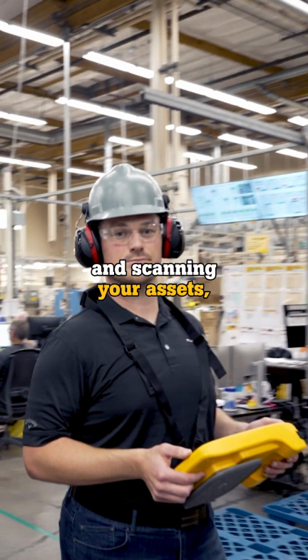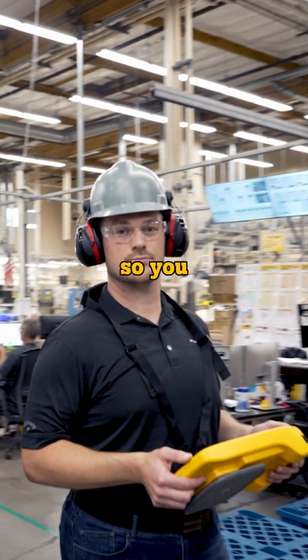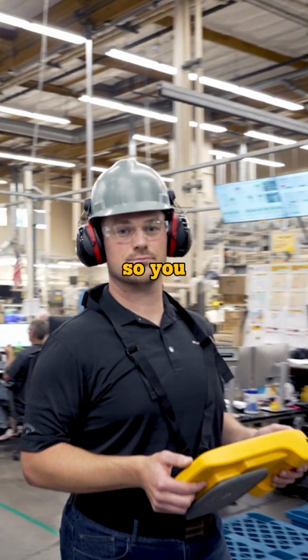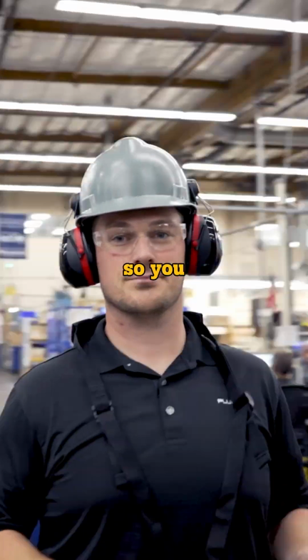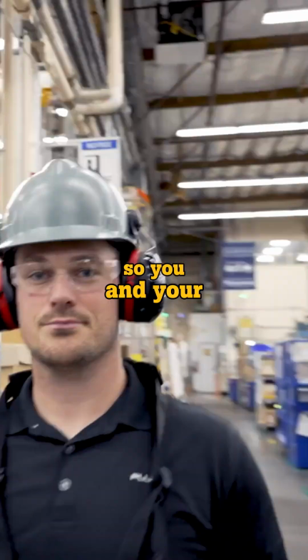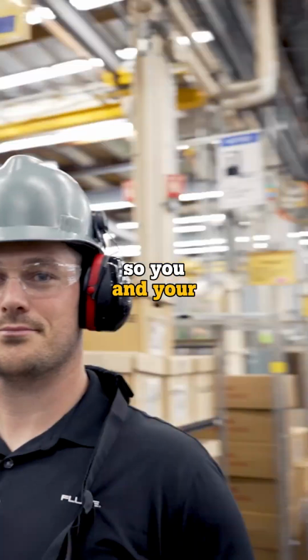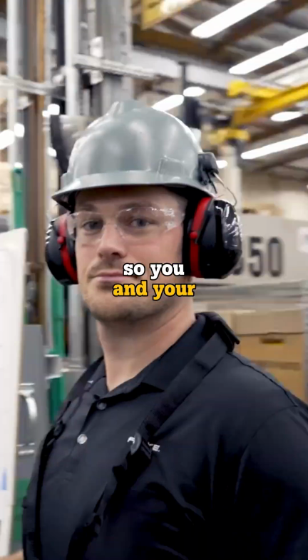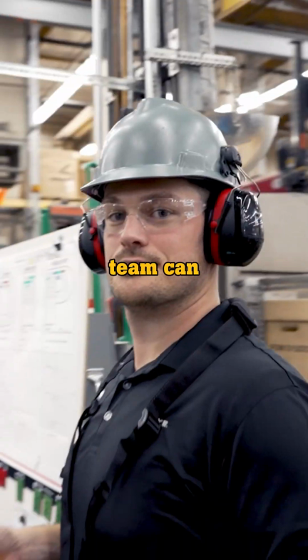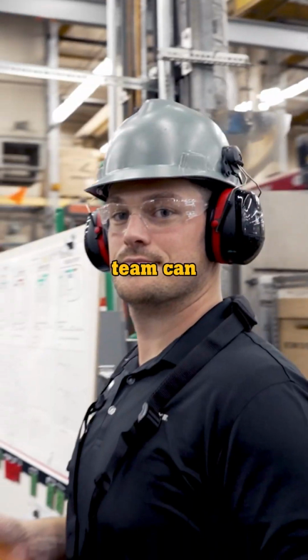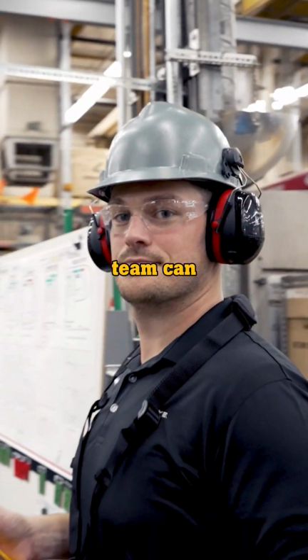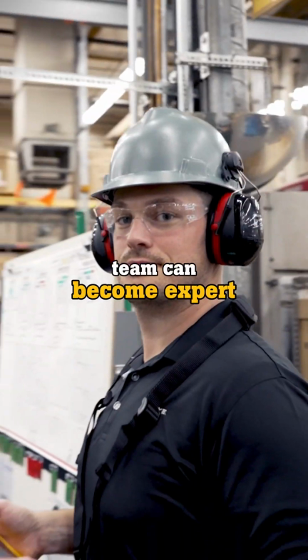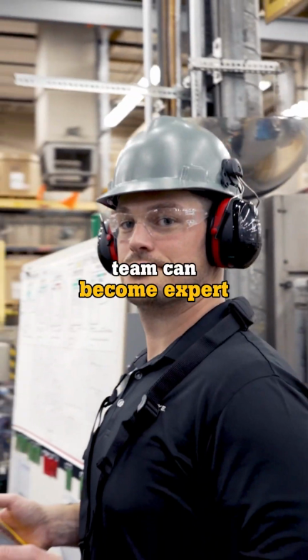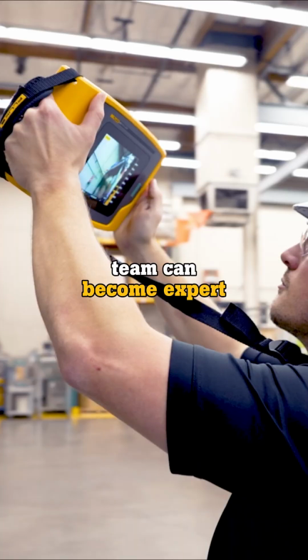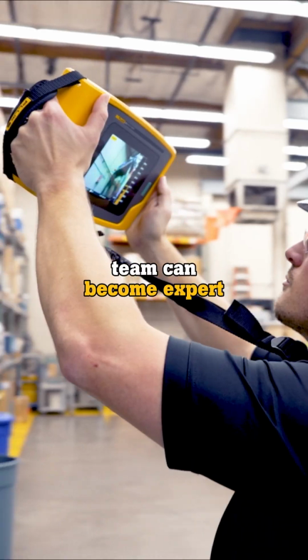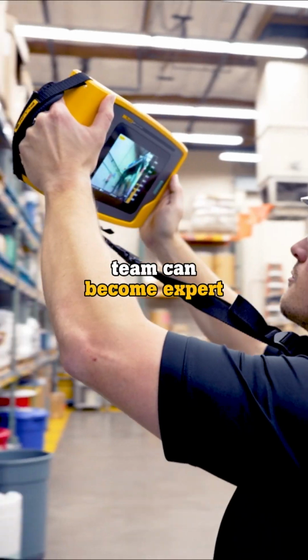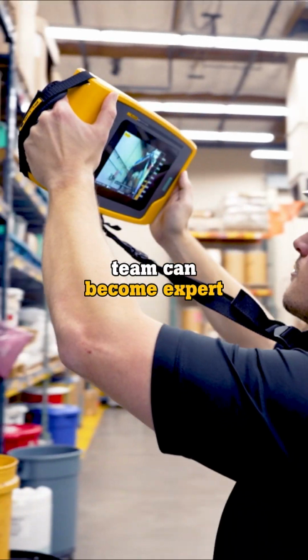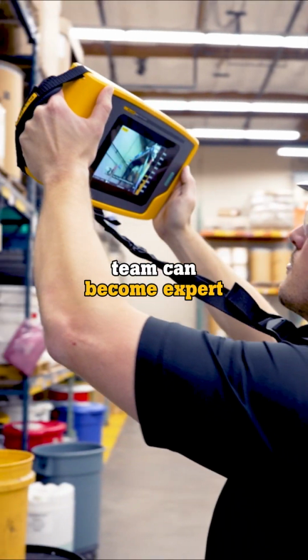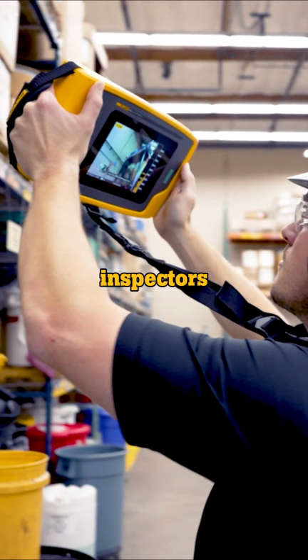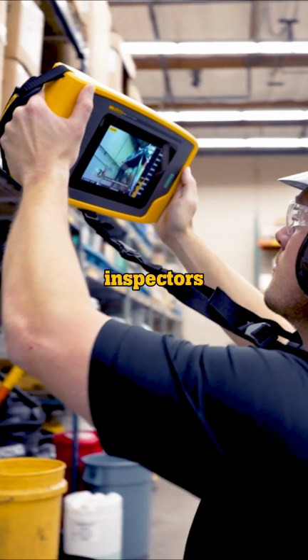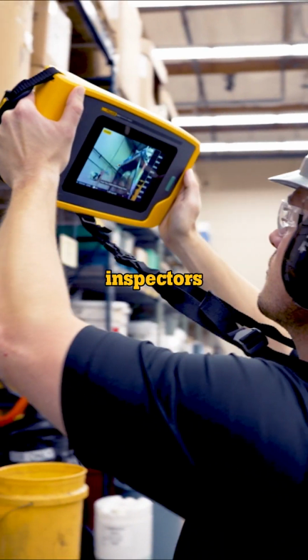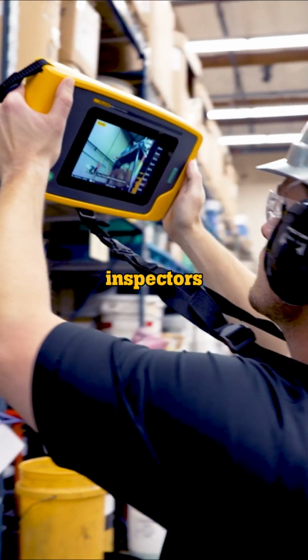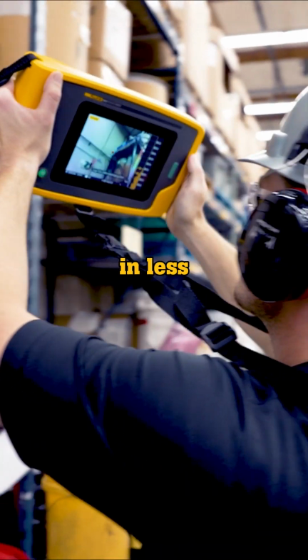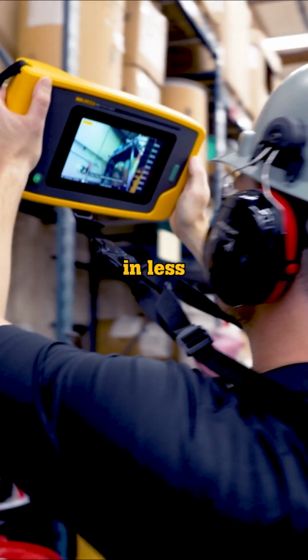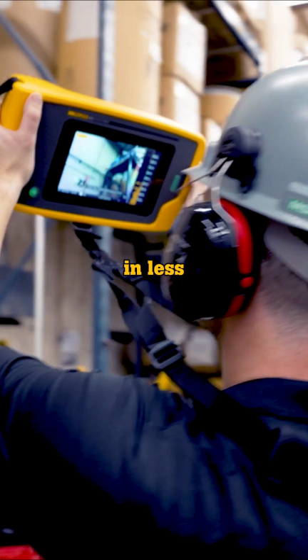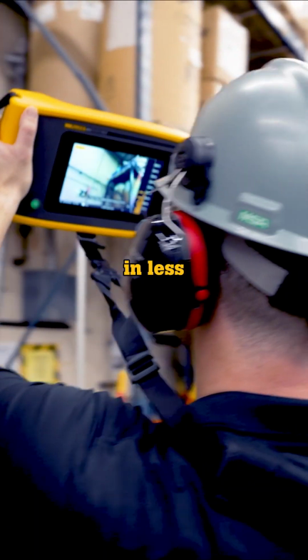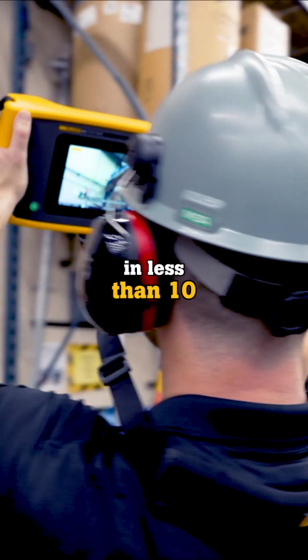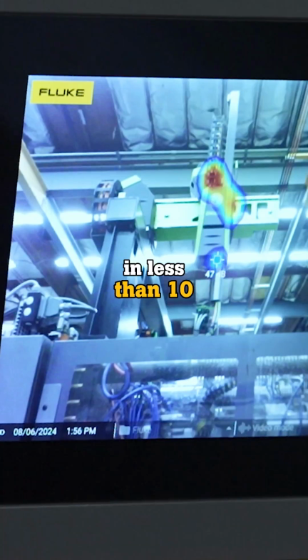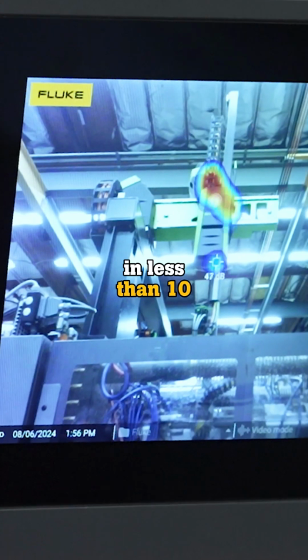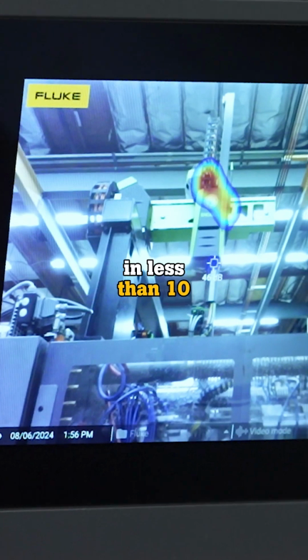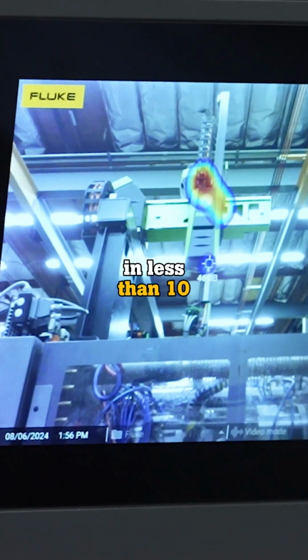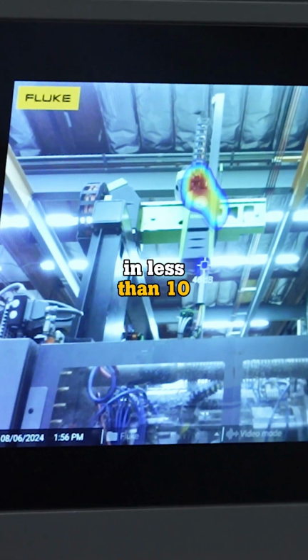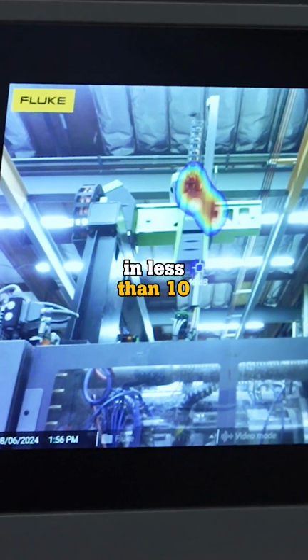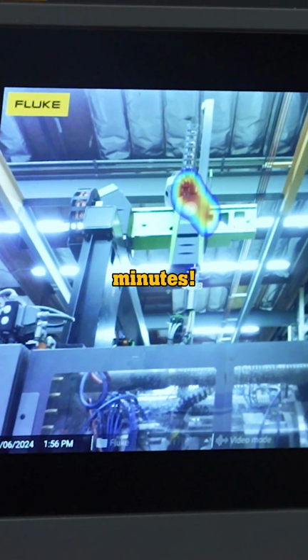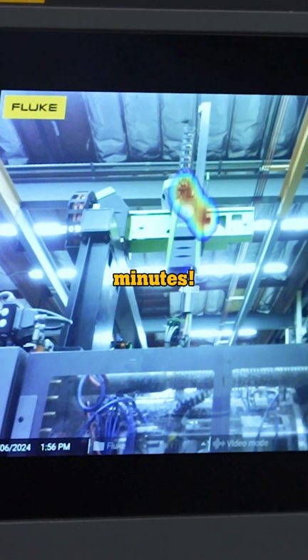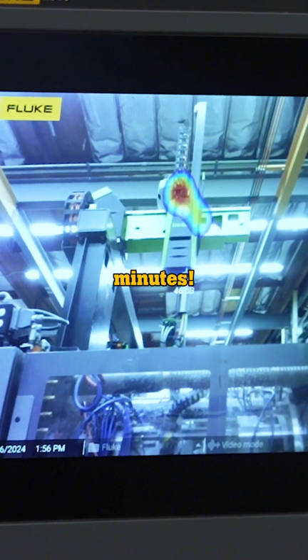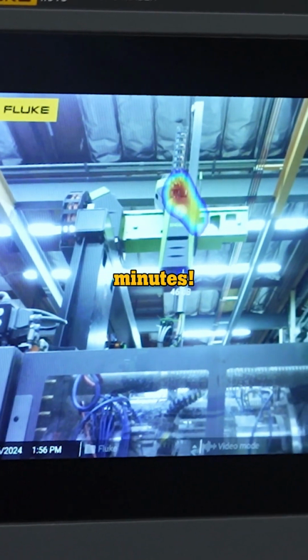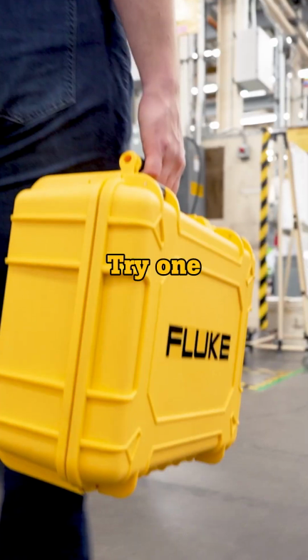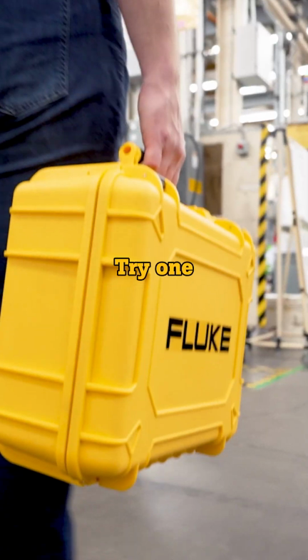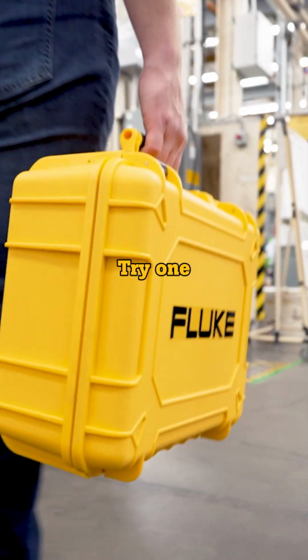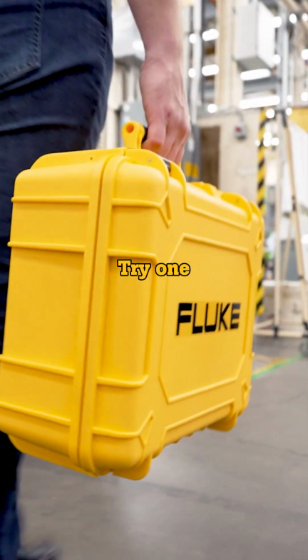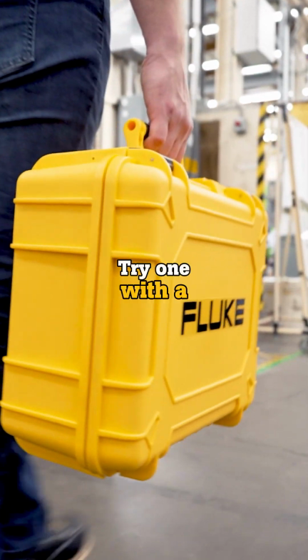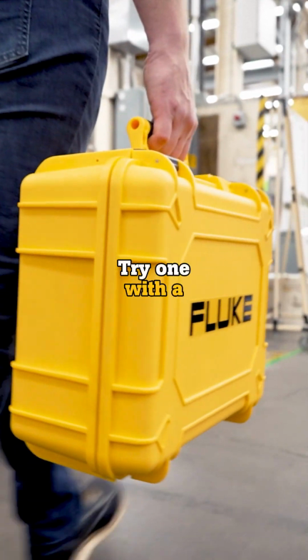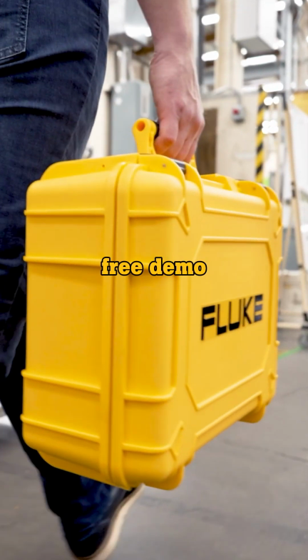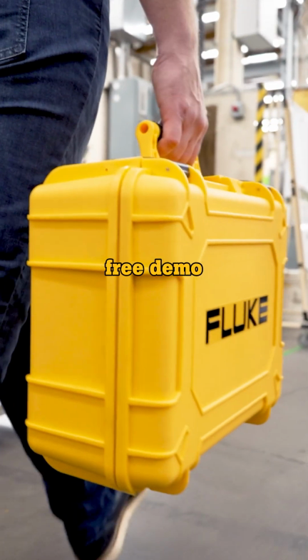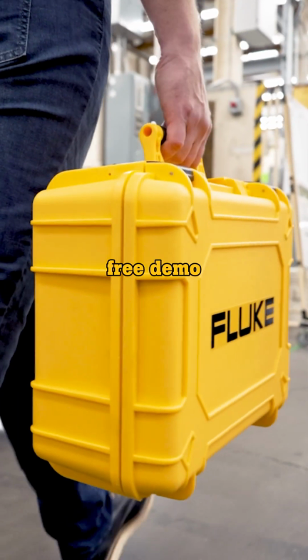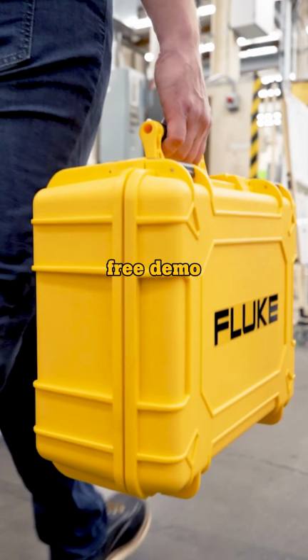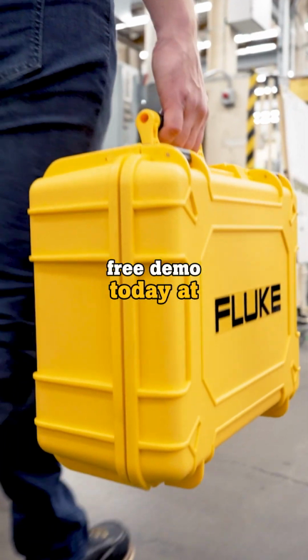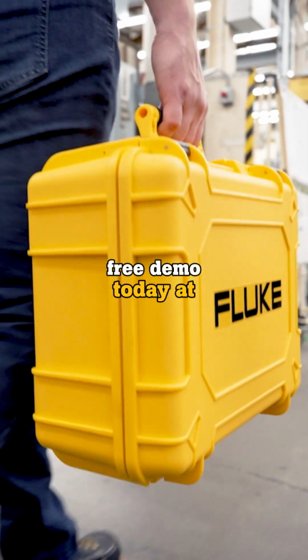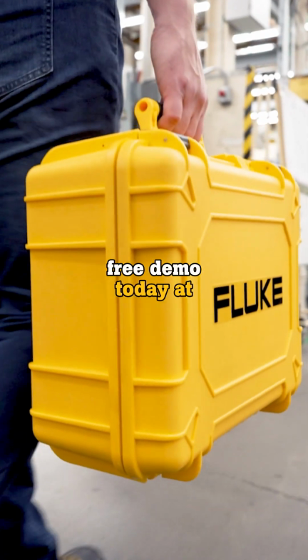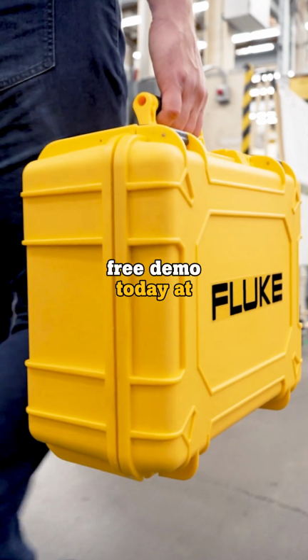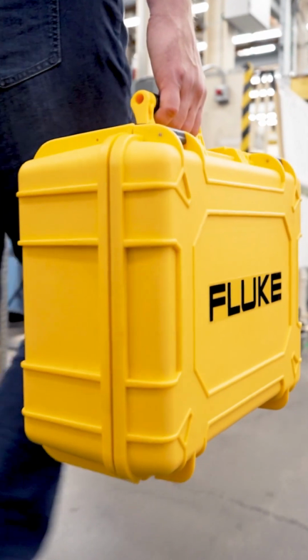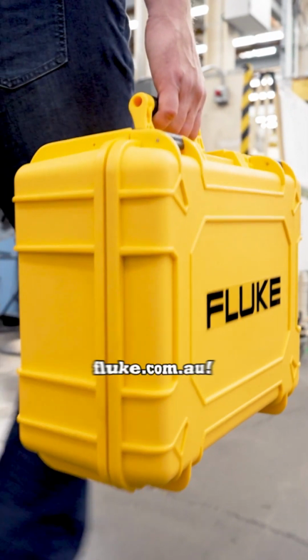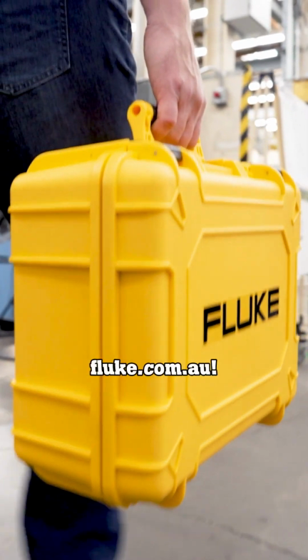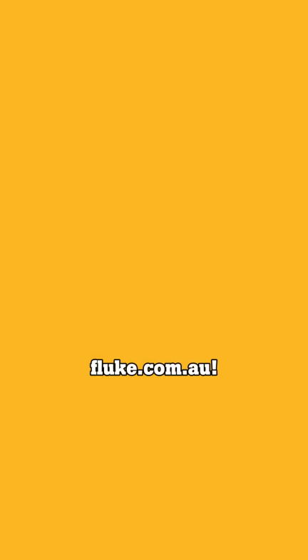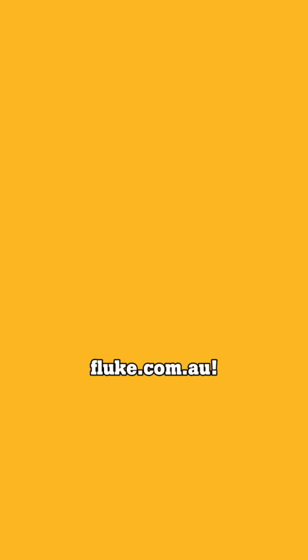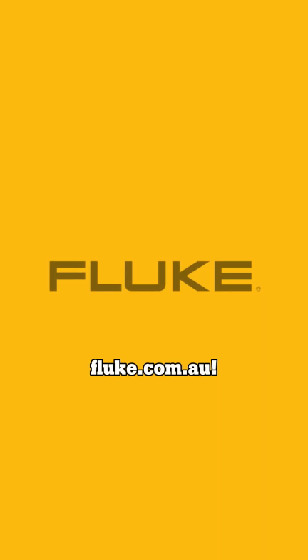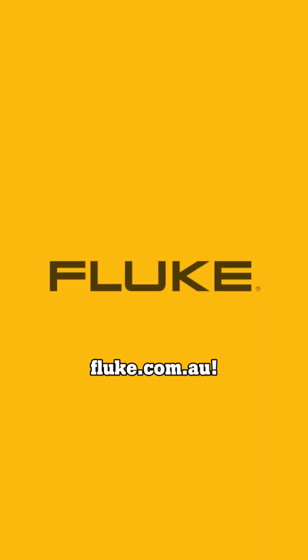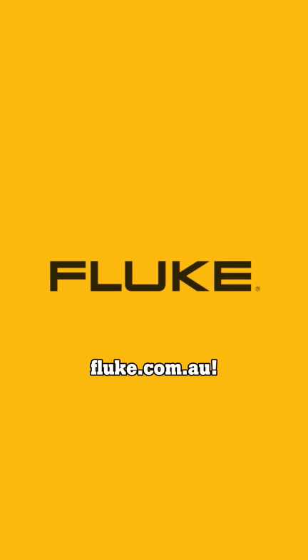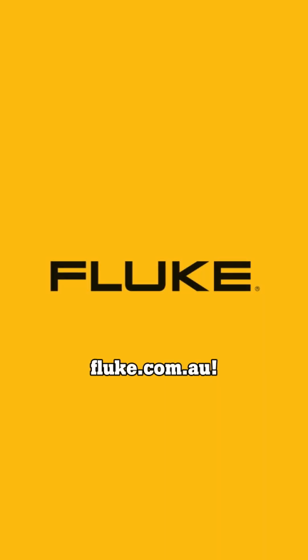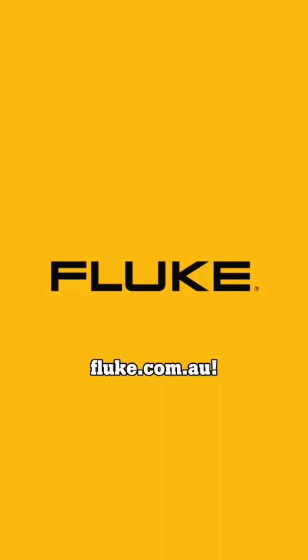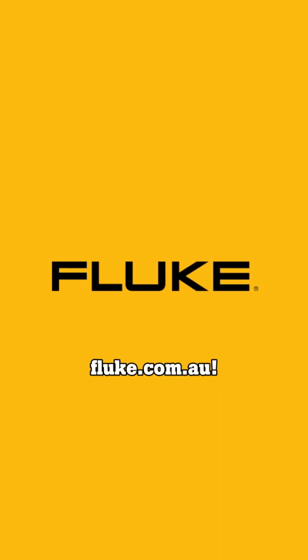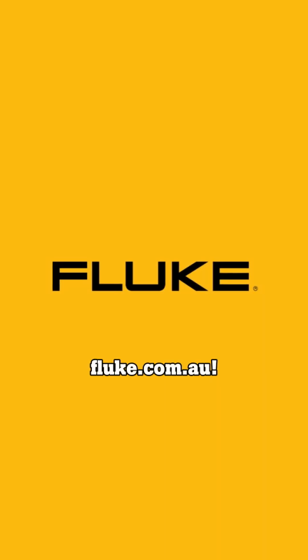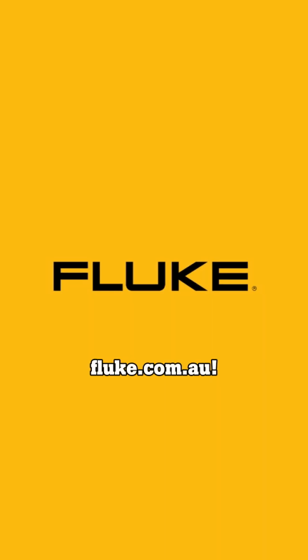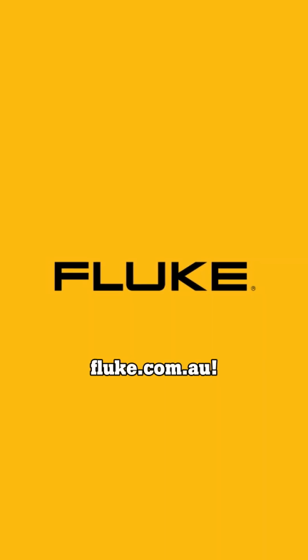You and your team can become expert inspectors in less than 10 minutes. Try one with a free demo today at fluke.com.au.